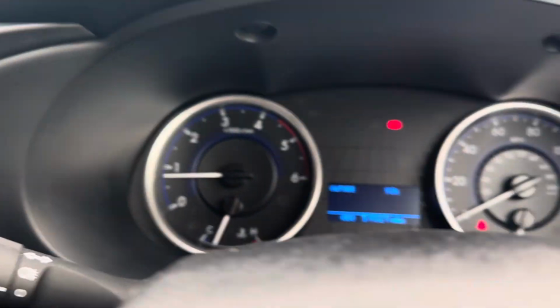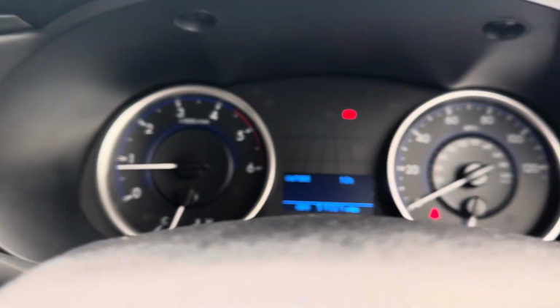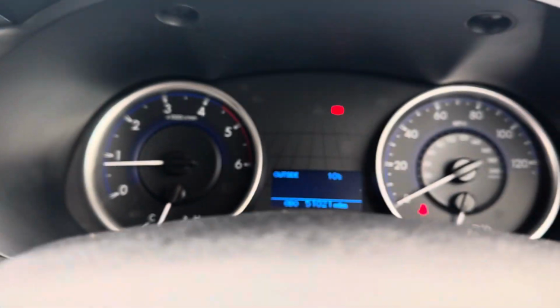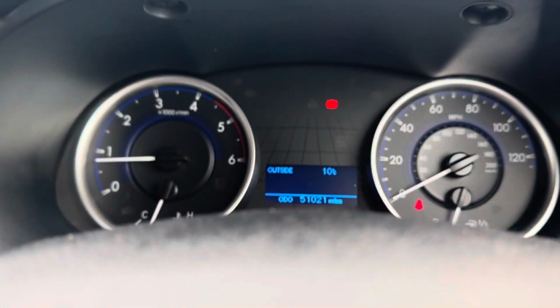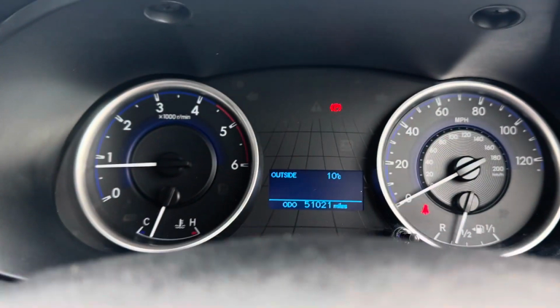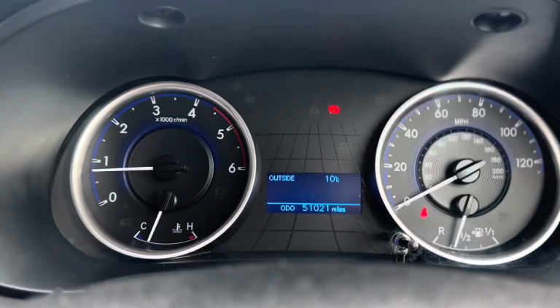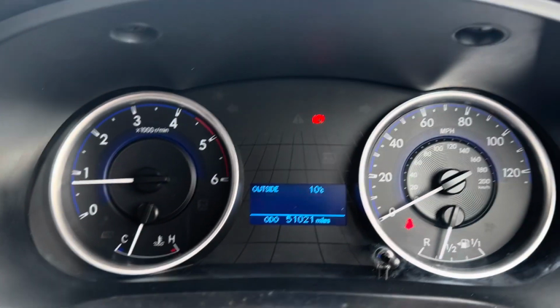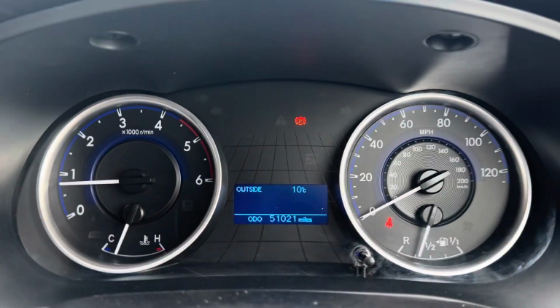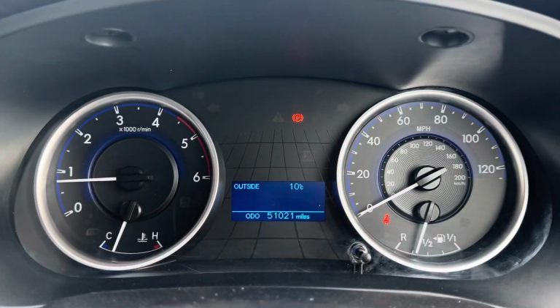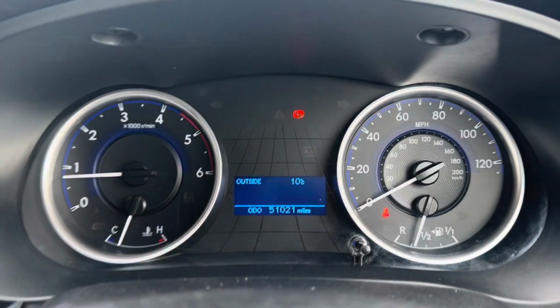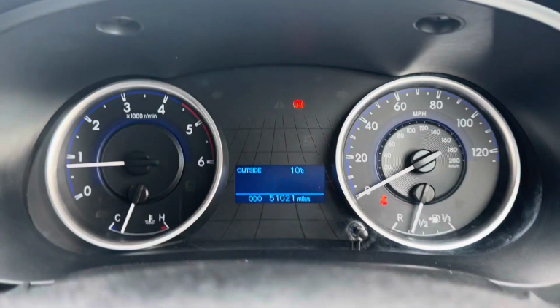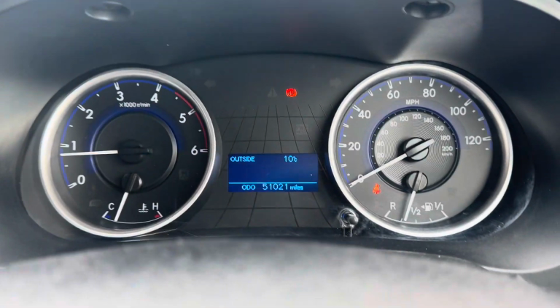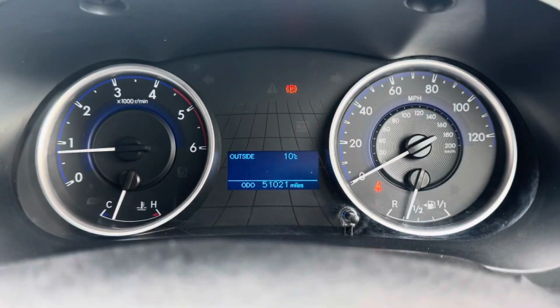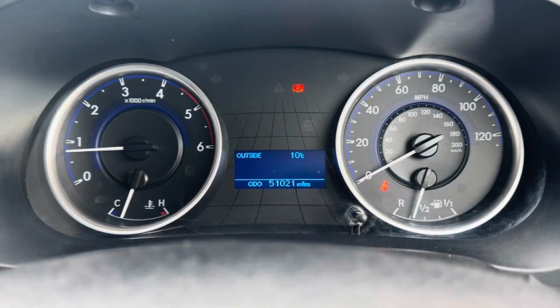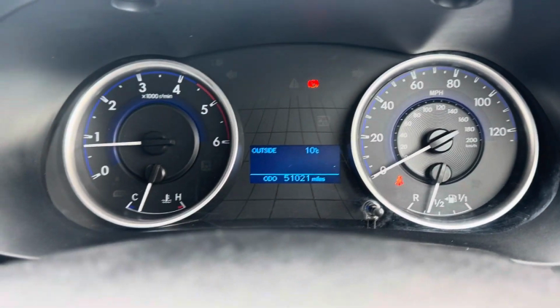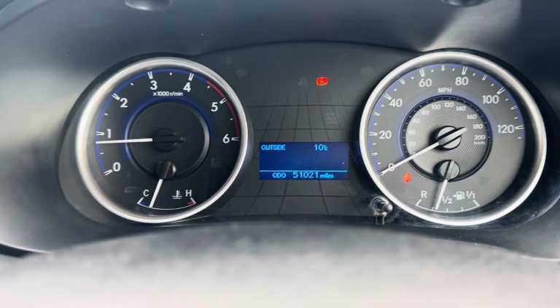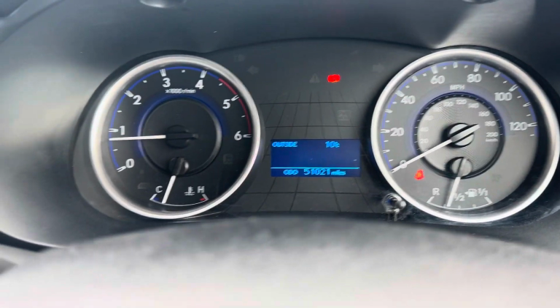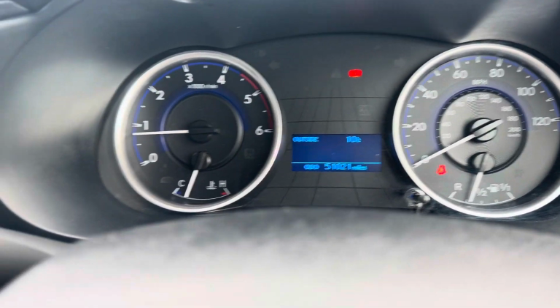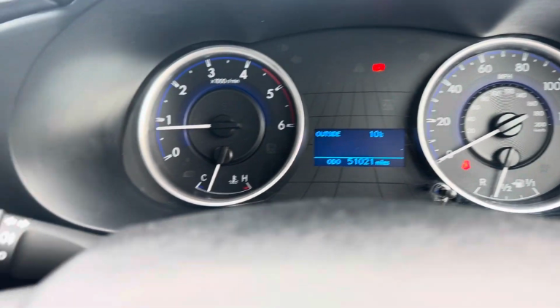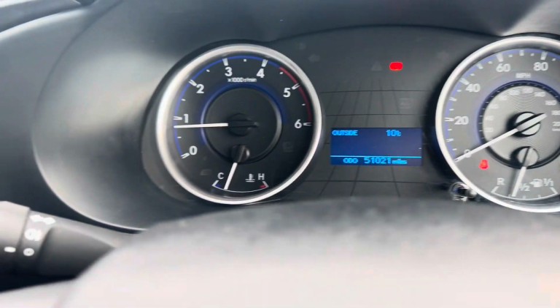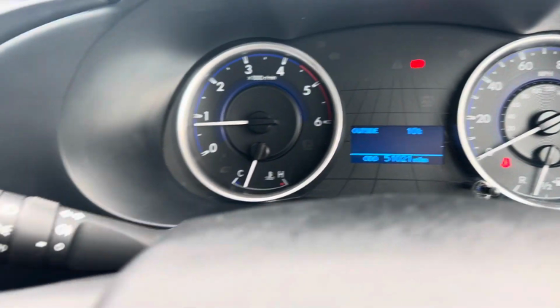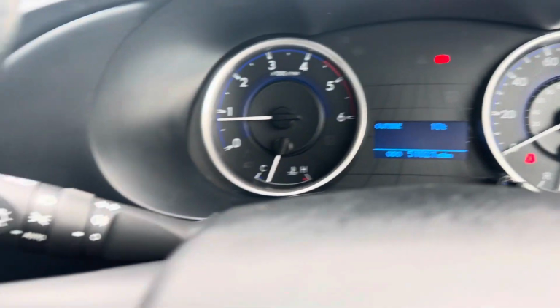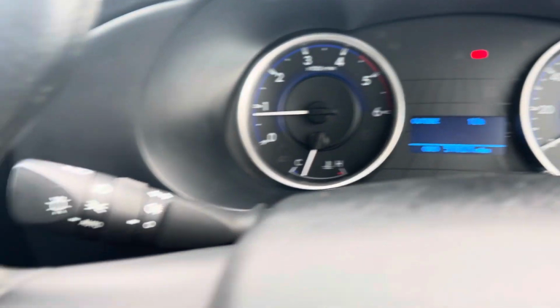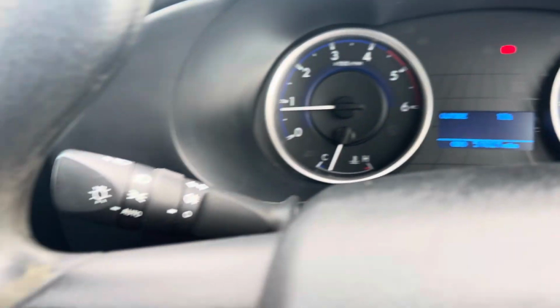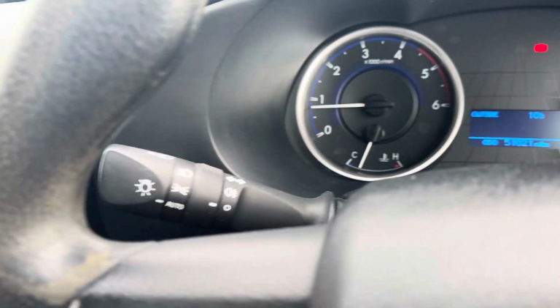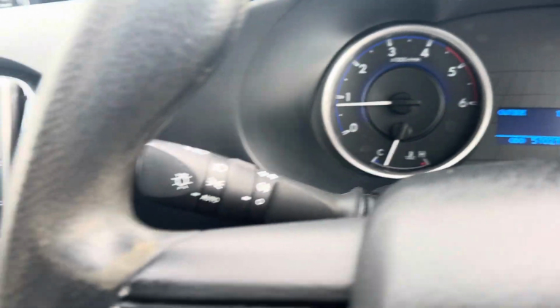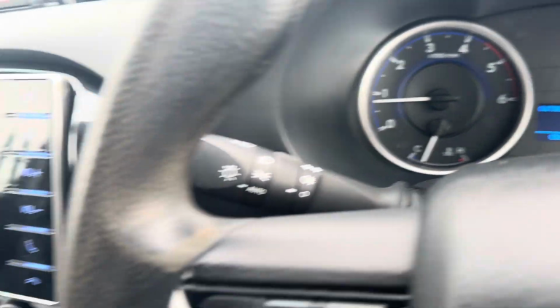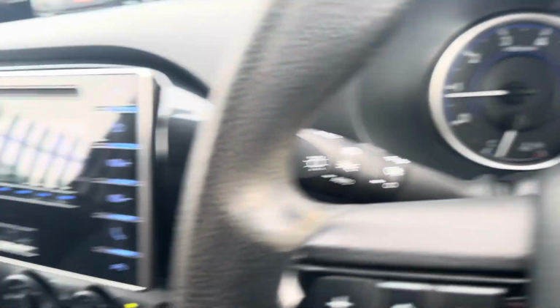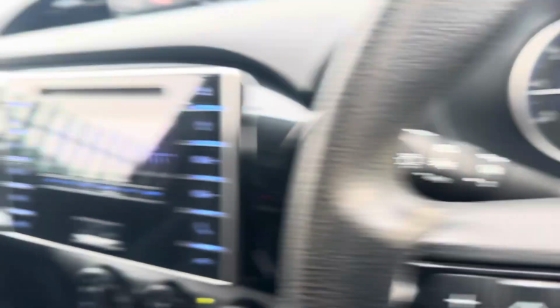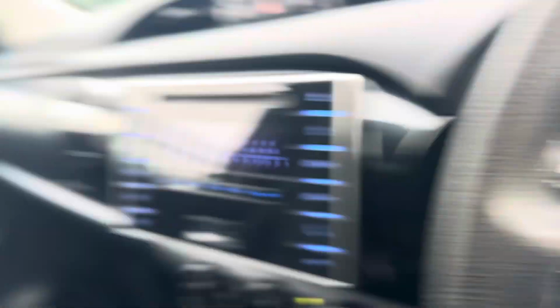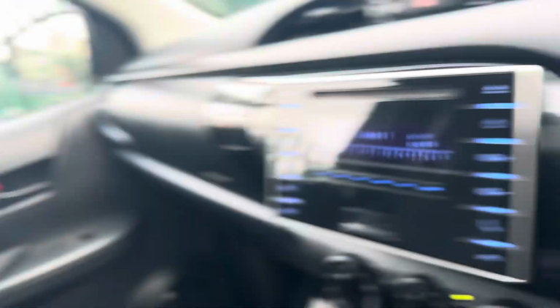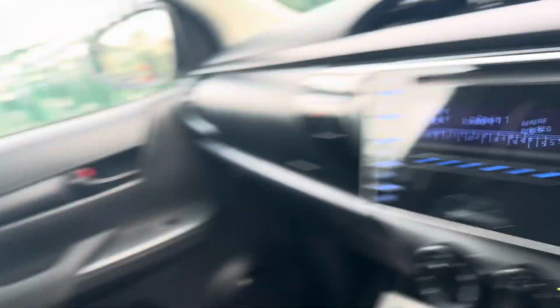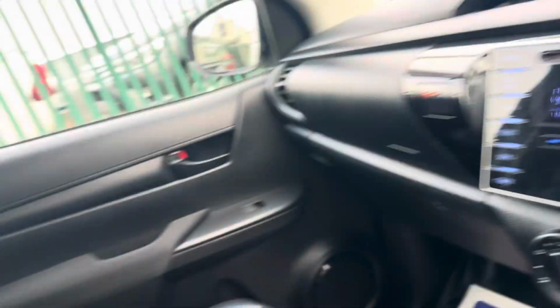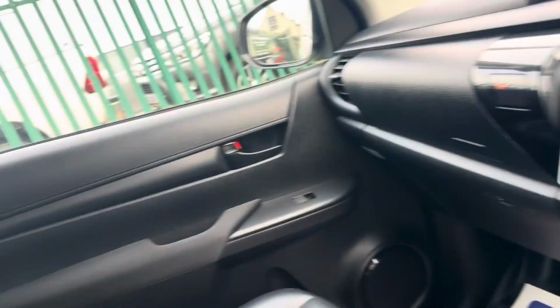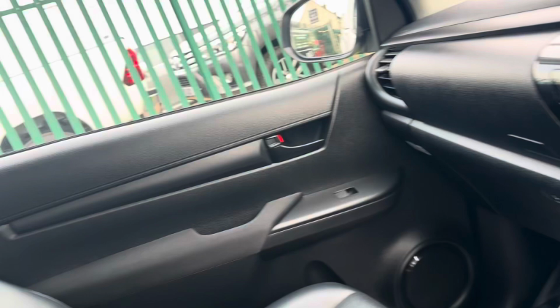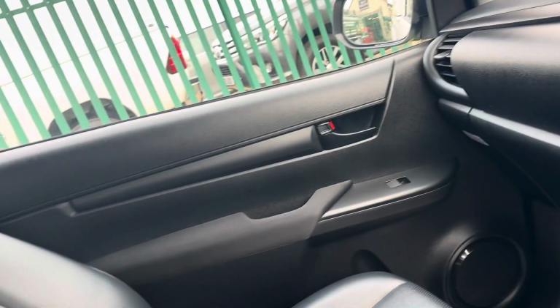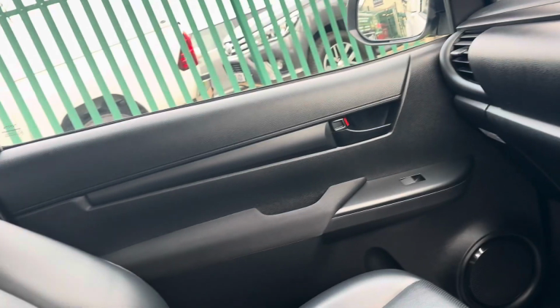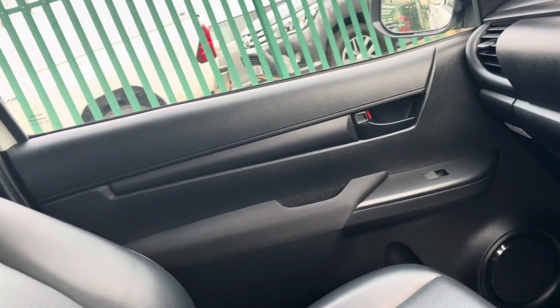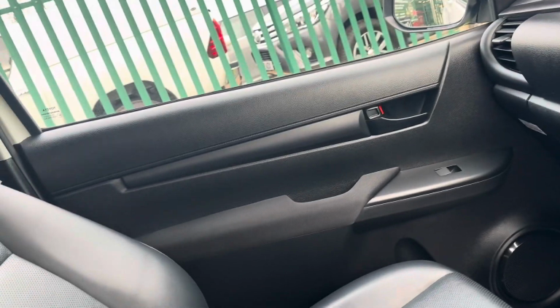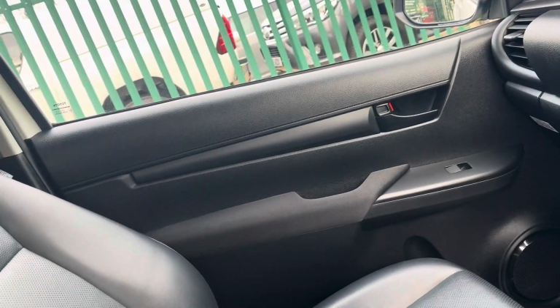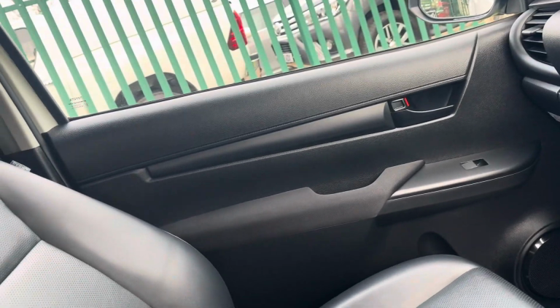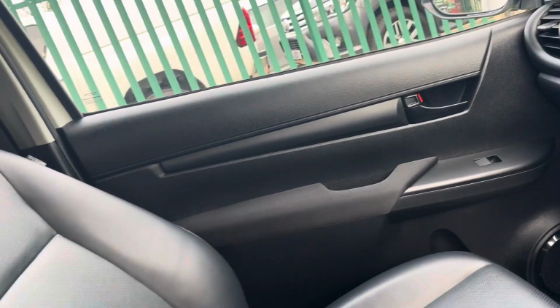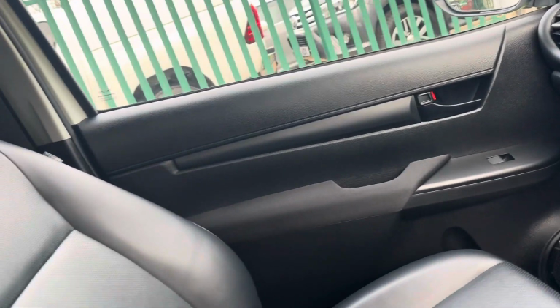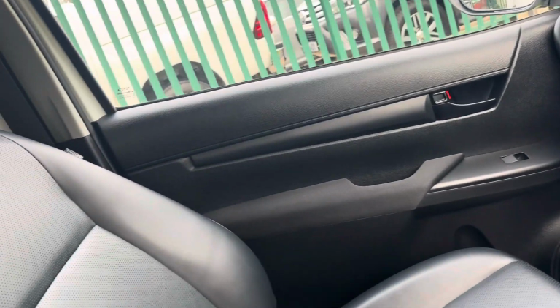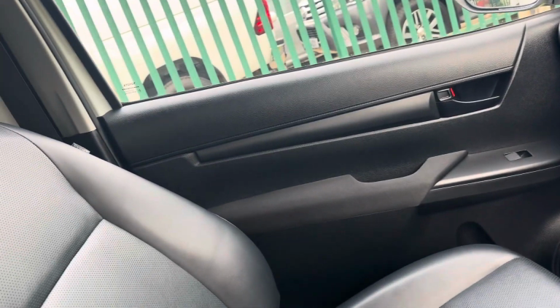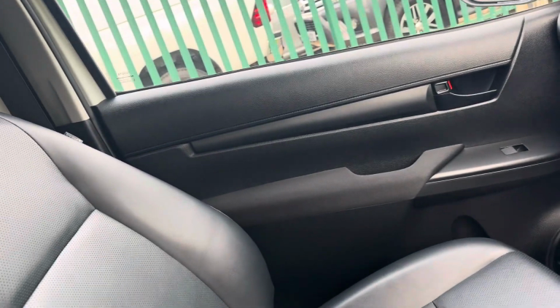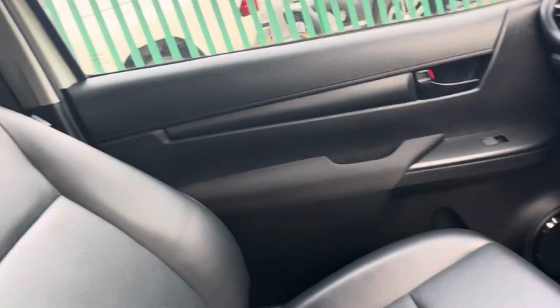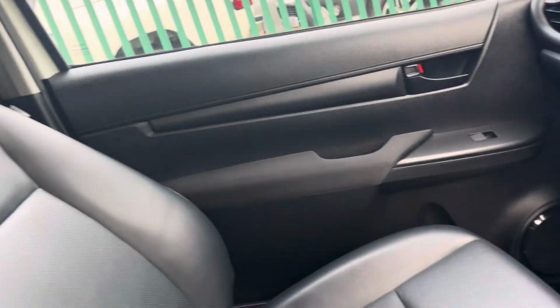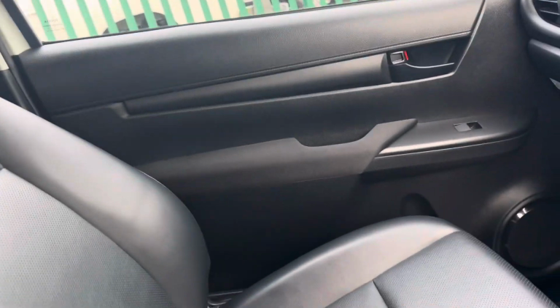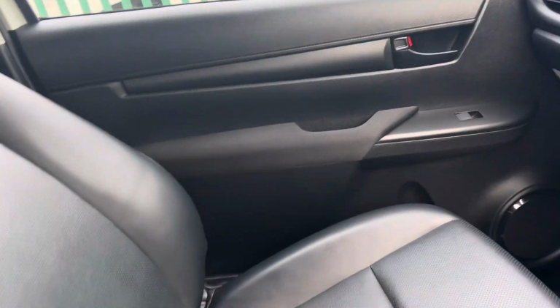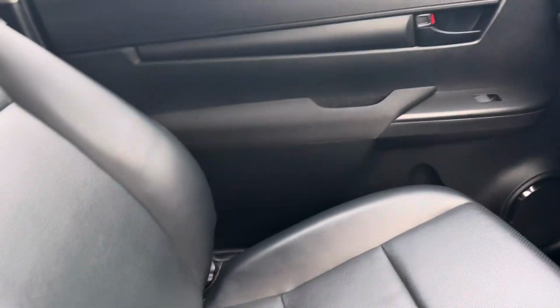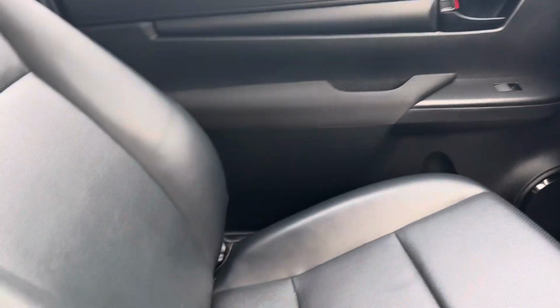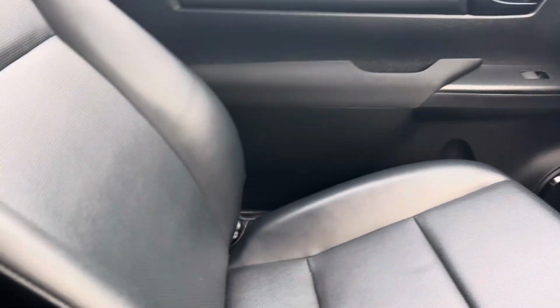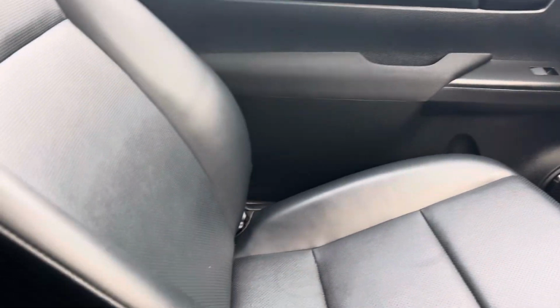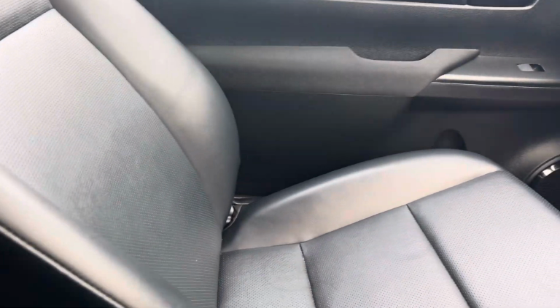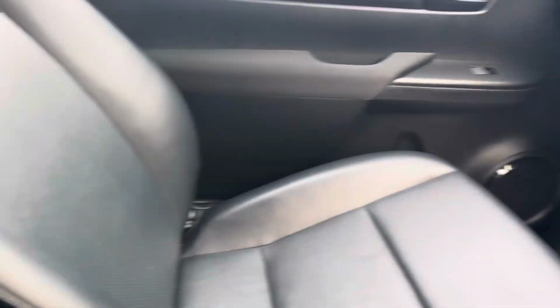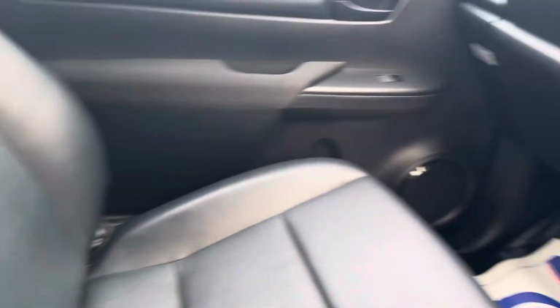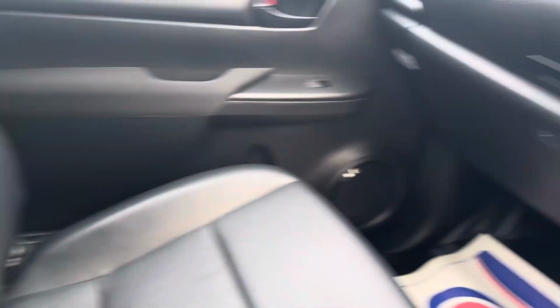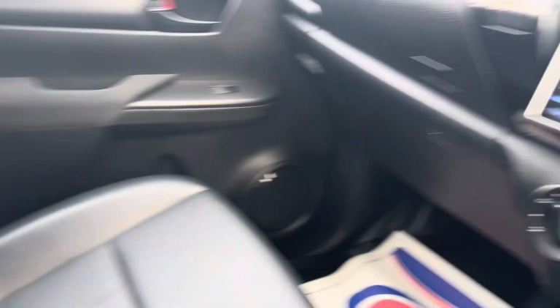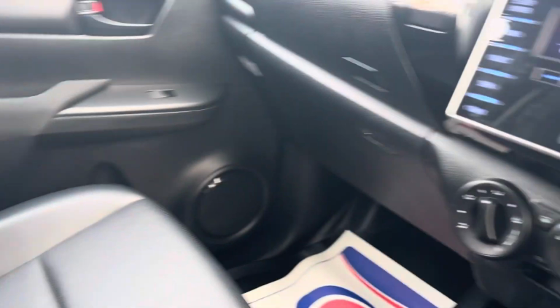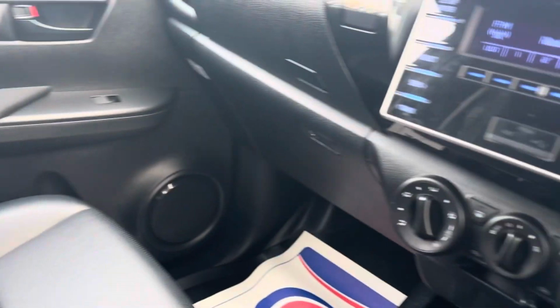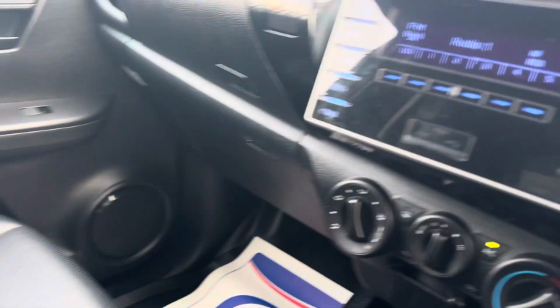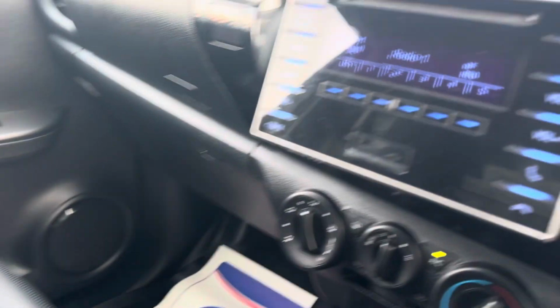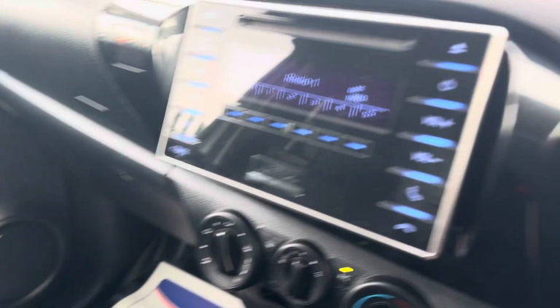51,021 miles. Be quick on this one — not often I say that on a video, but this is exceptional.